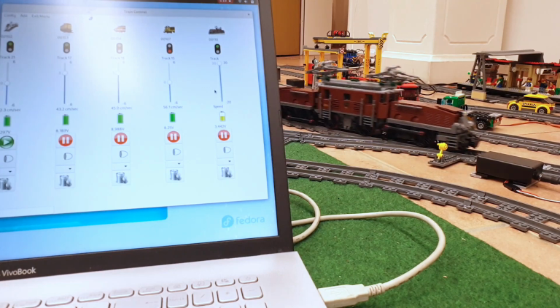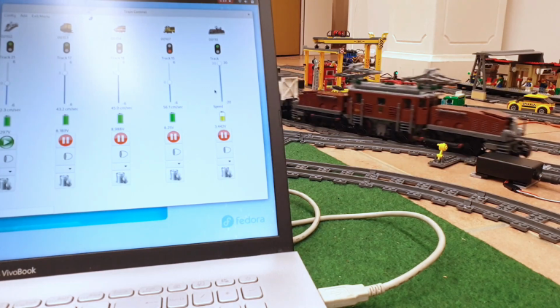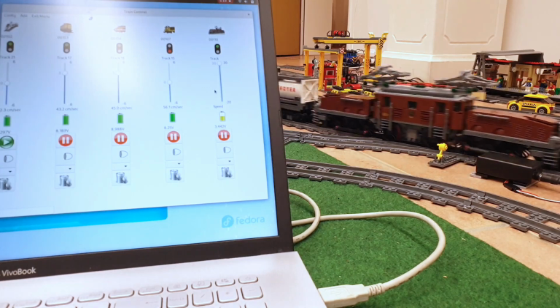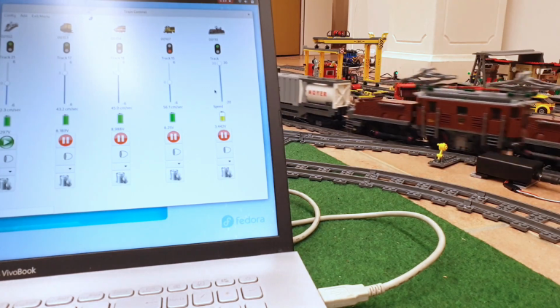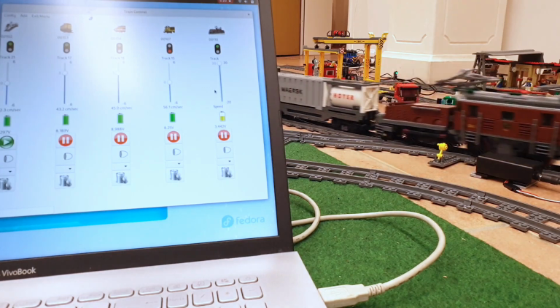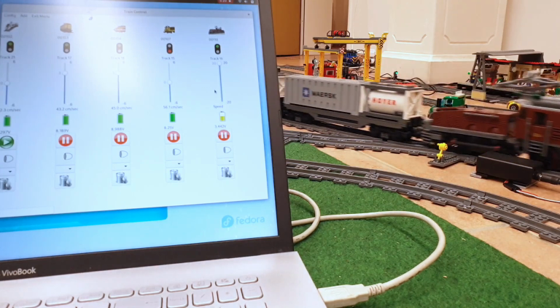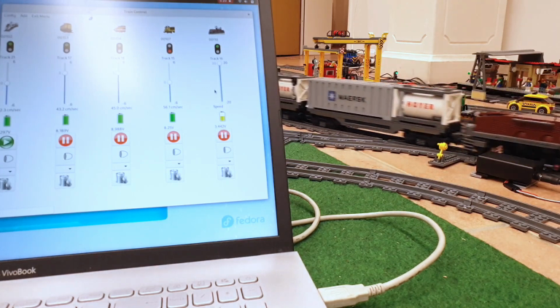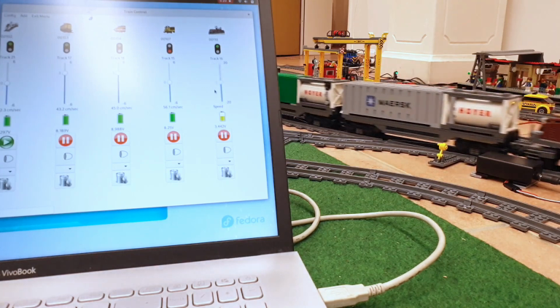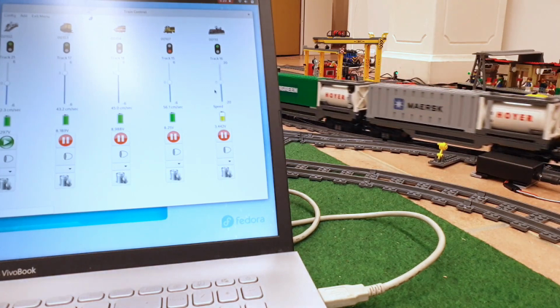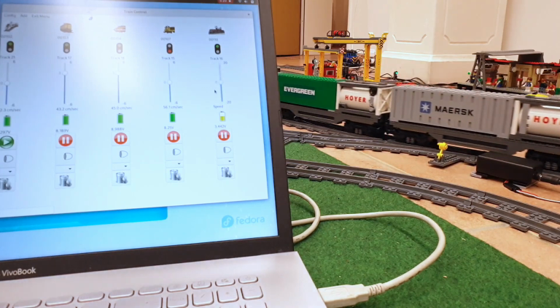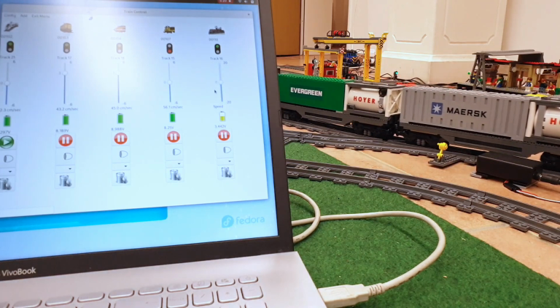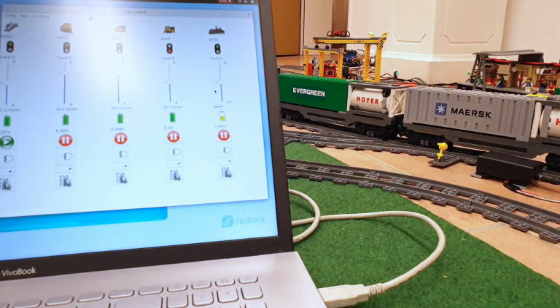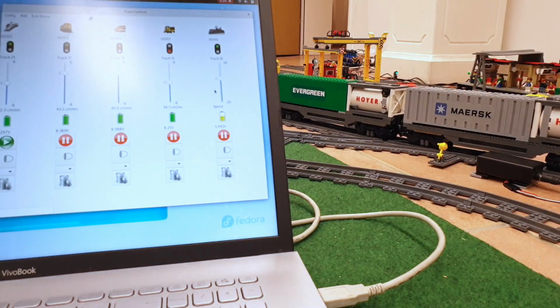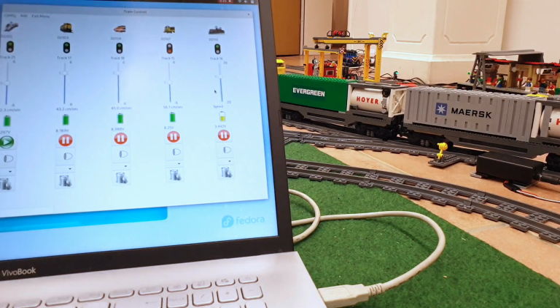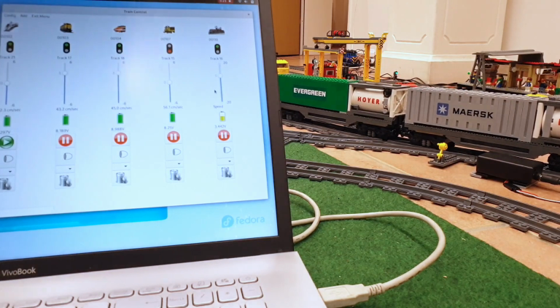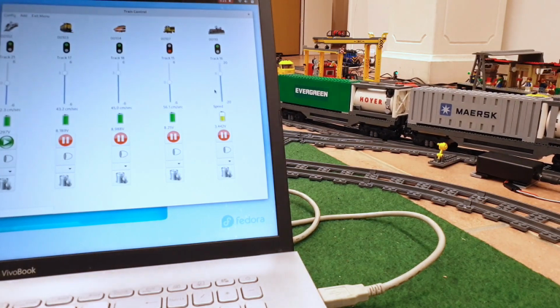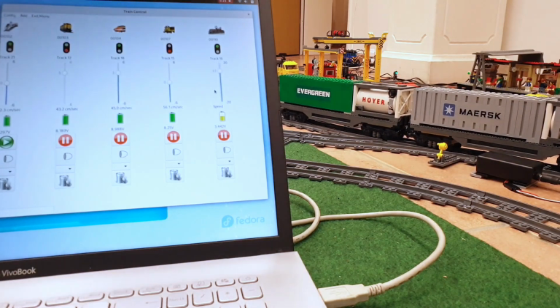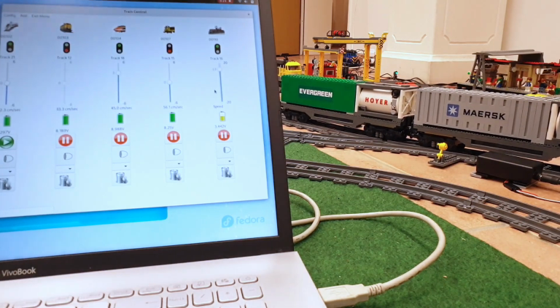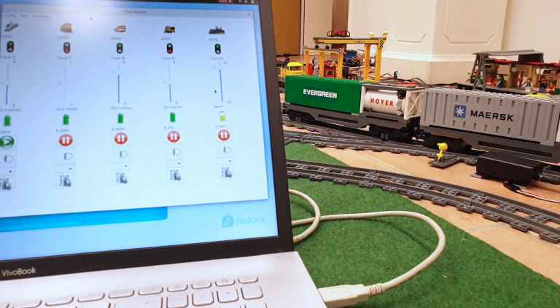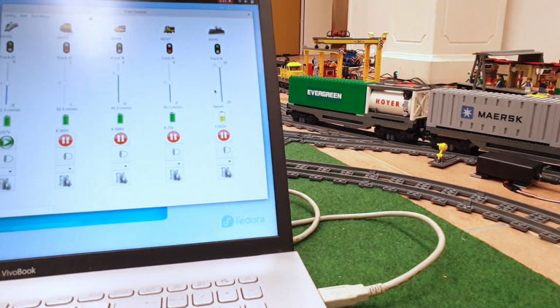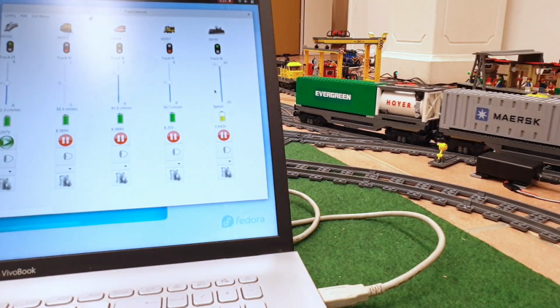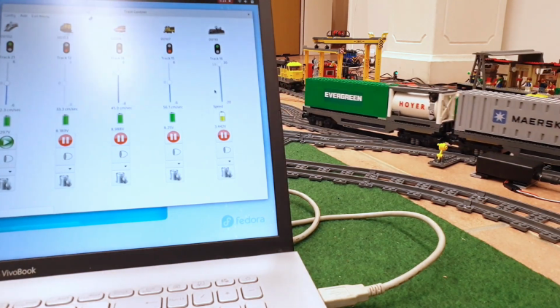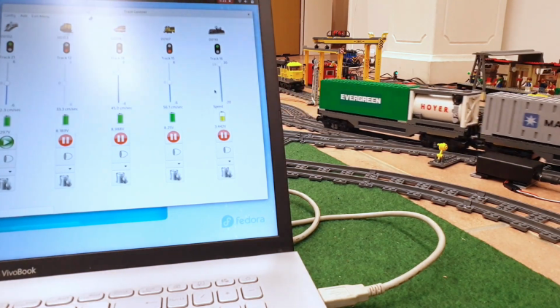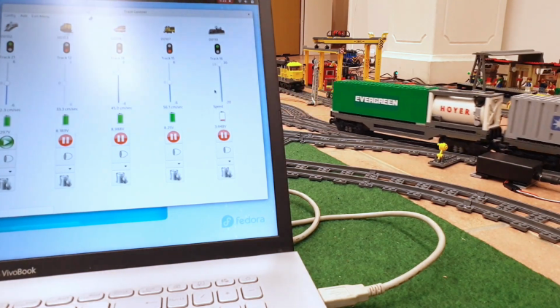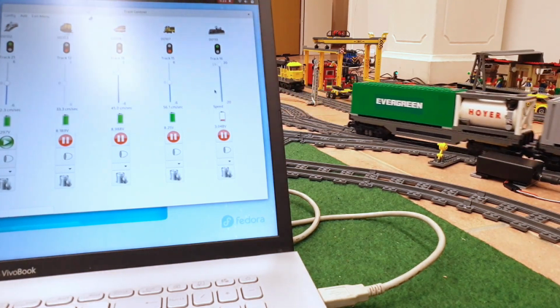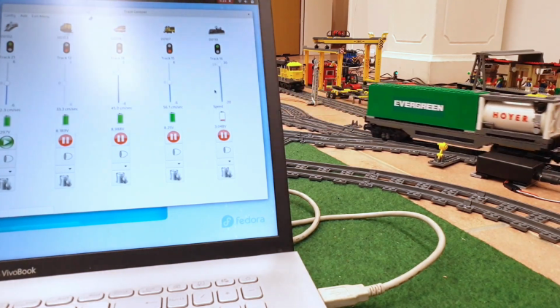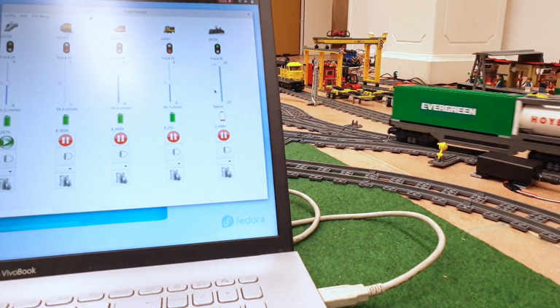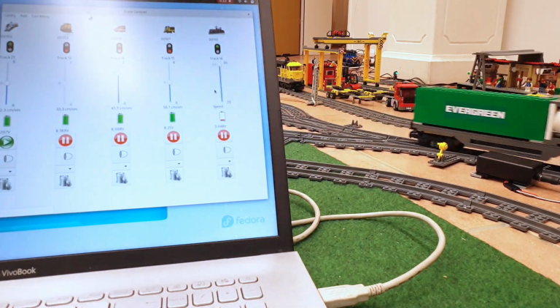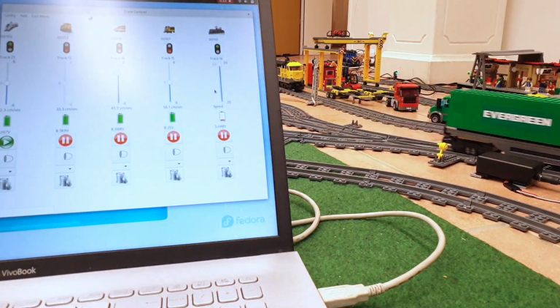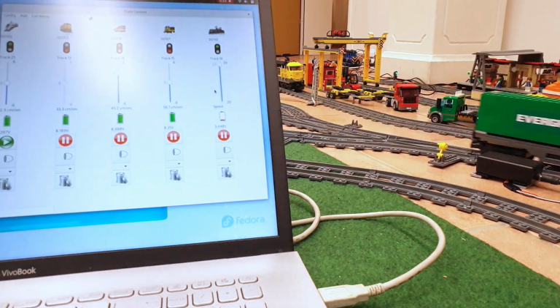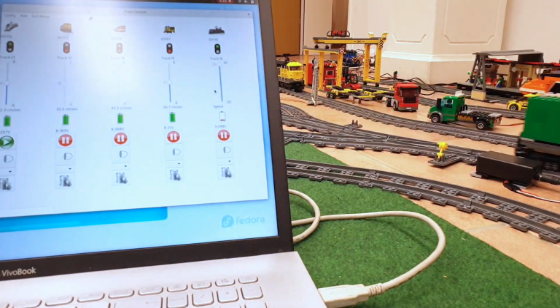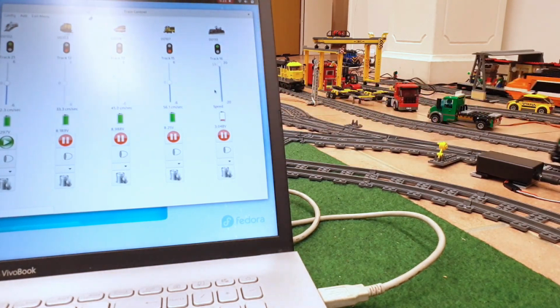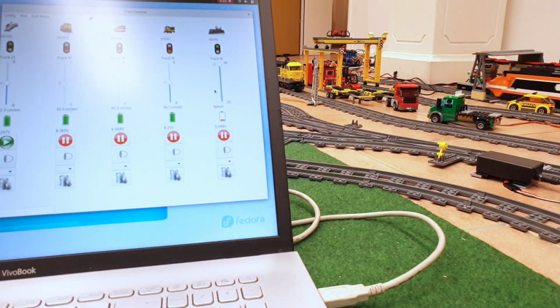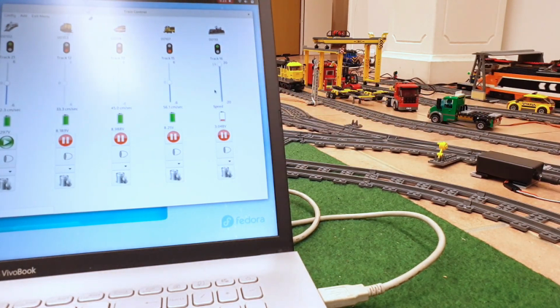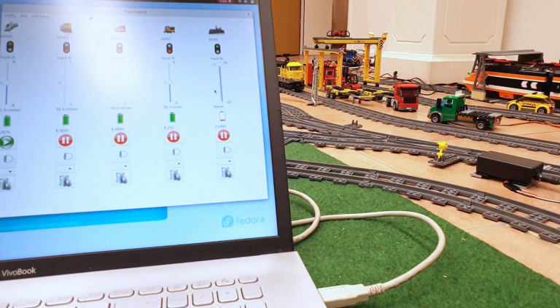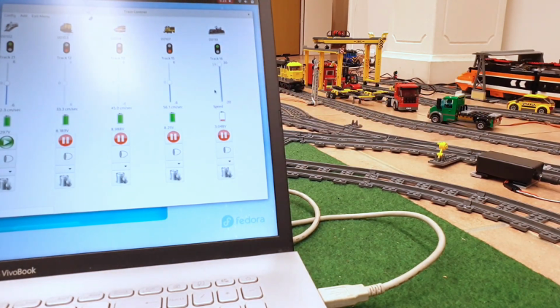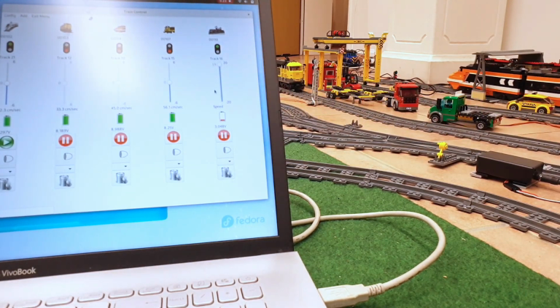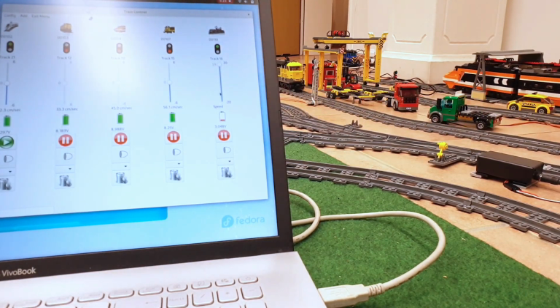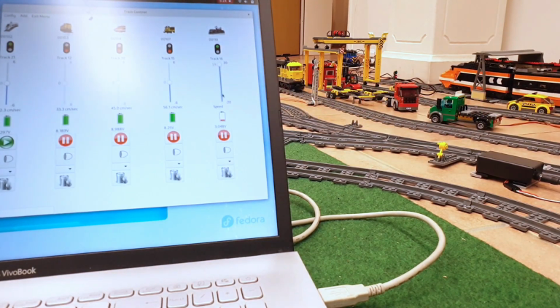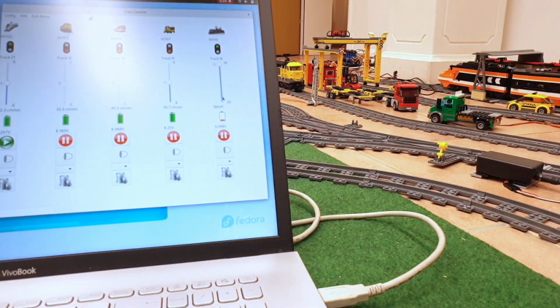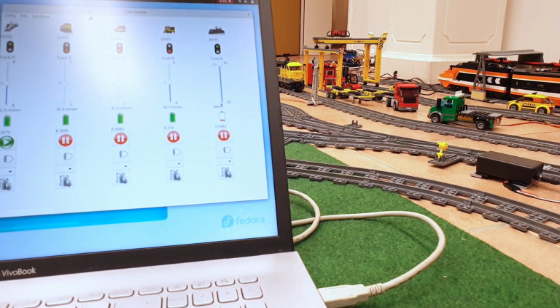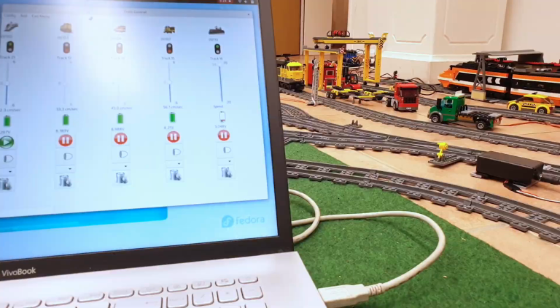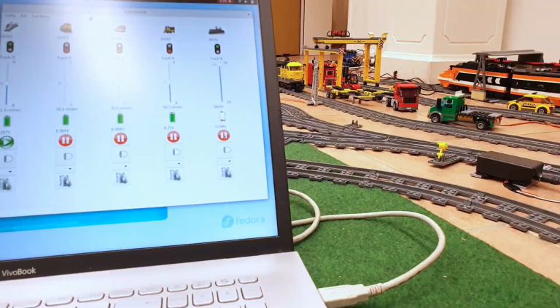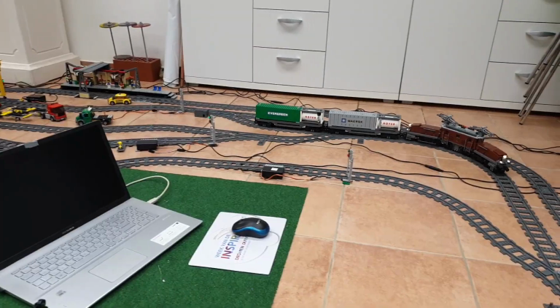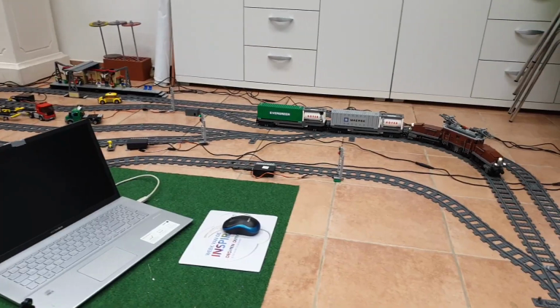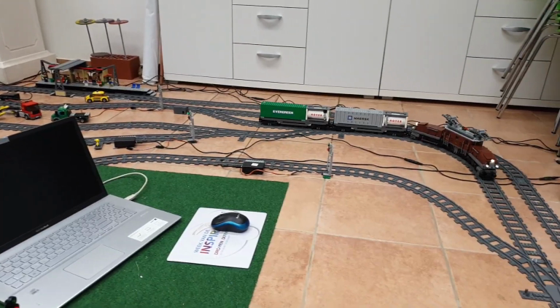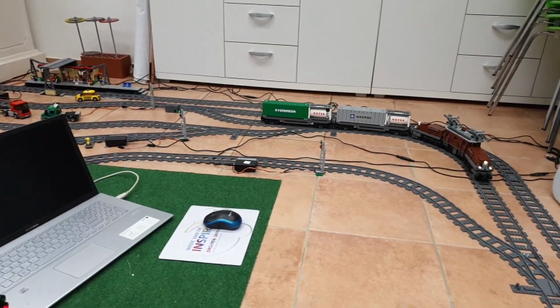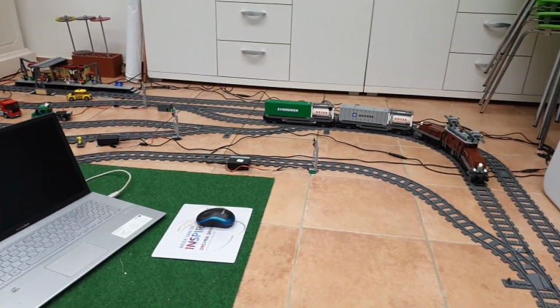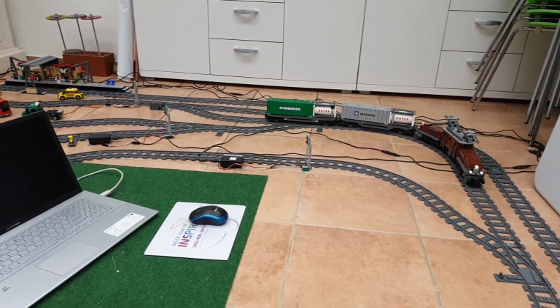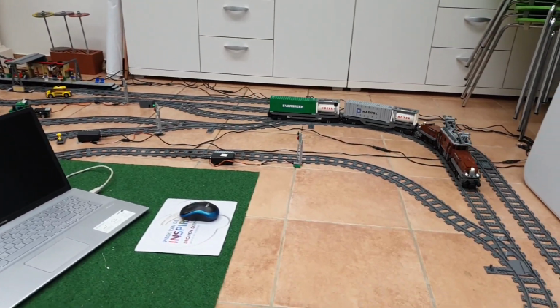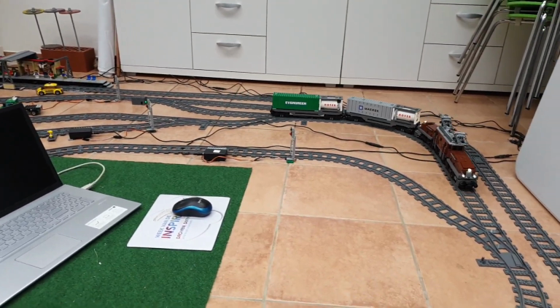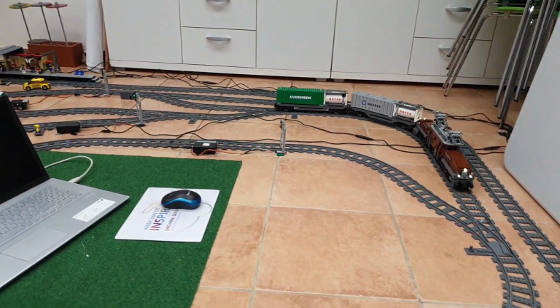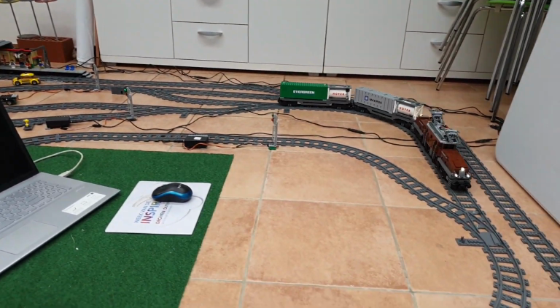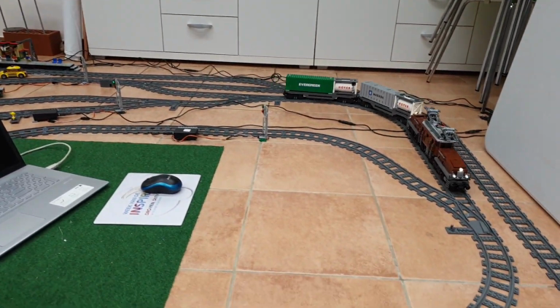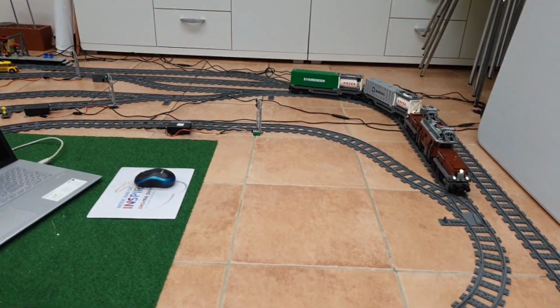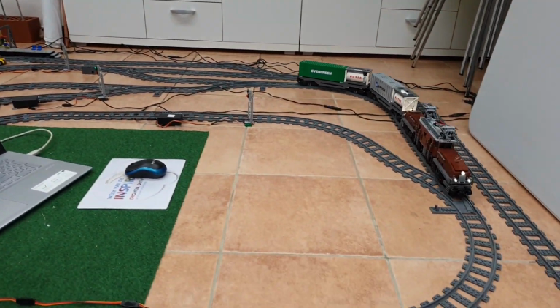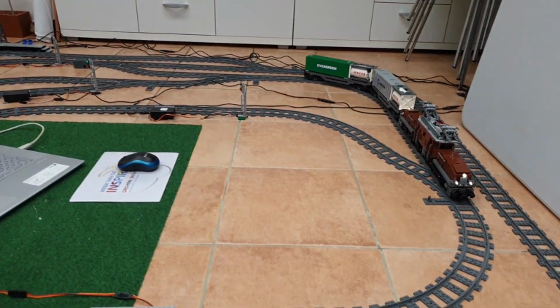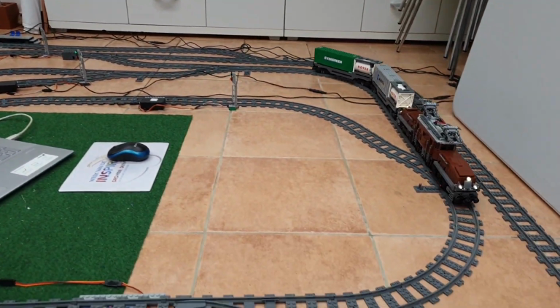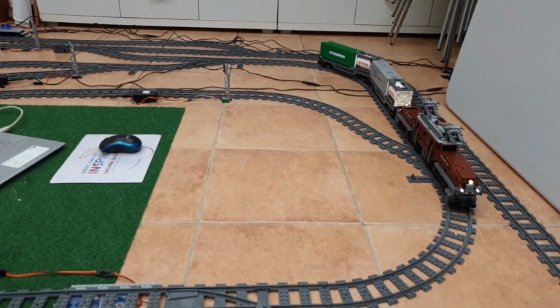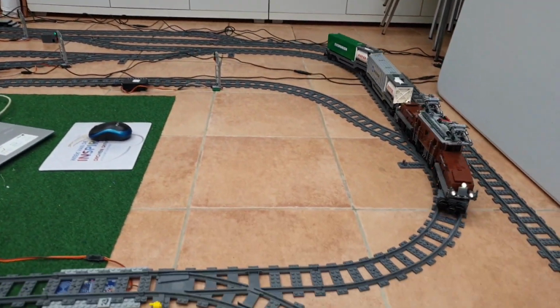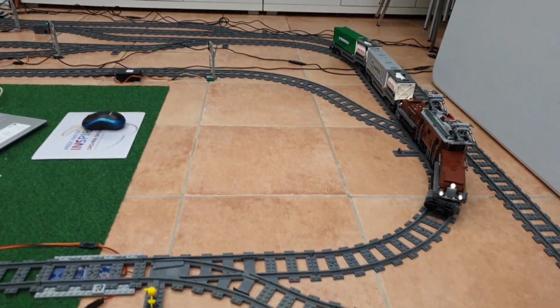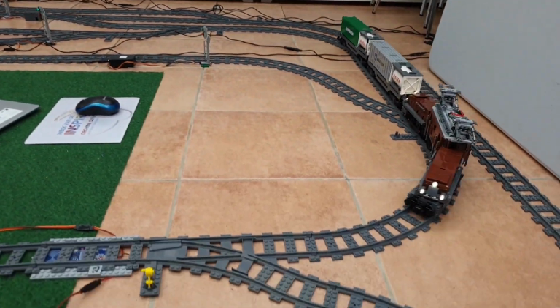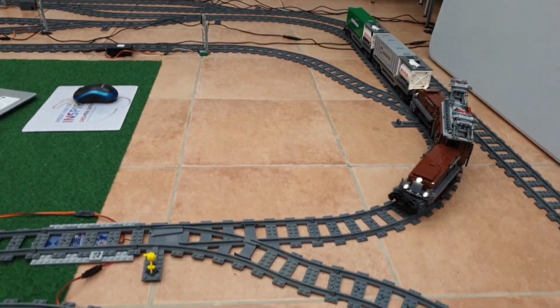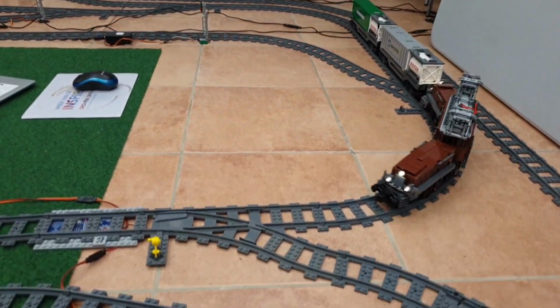Hello again. After test driving the BlueCenter locomotive, it's now time to put the Crocodile locomotive into action and let it drive around the track.